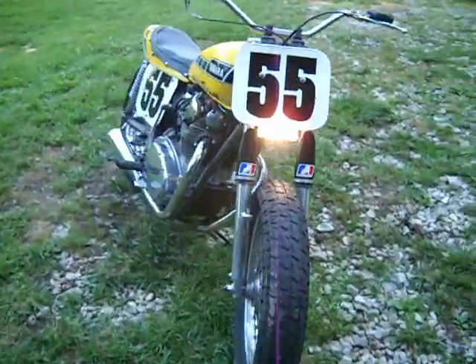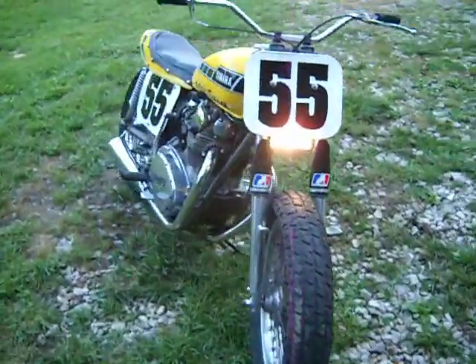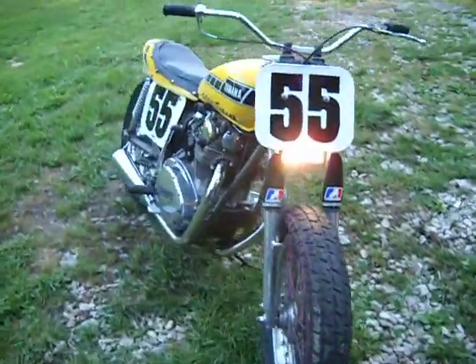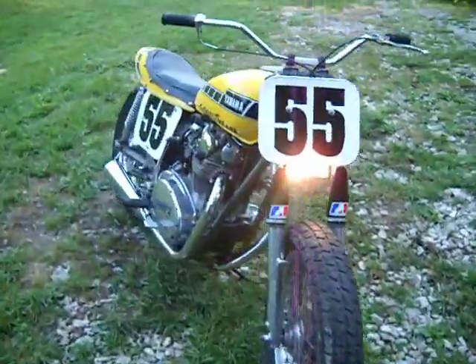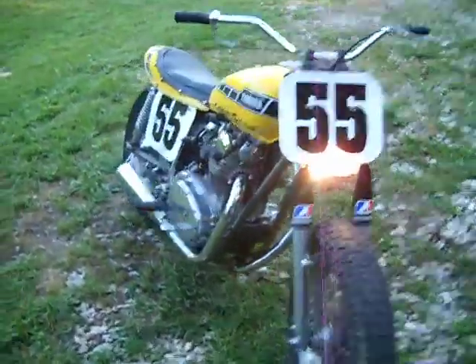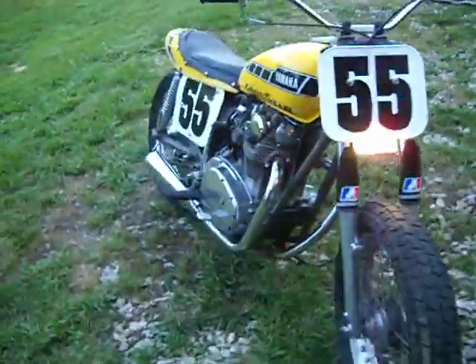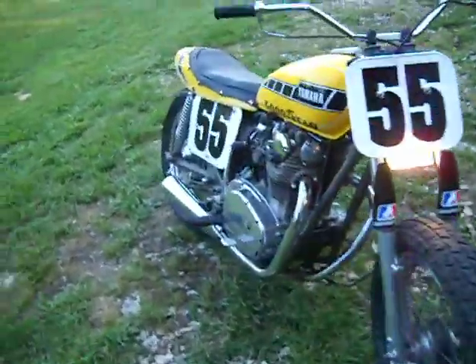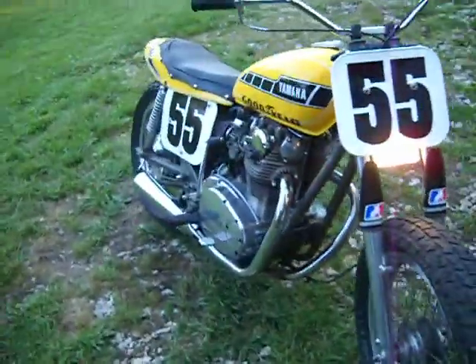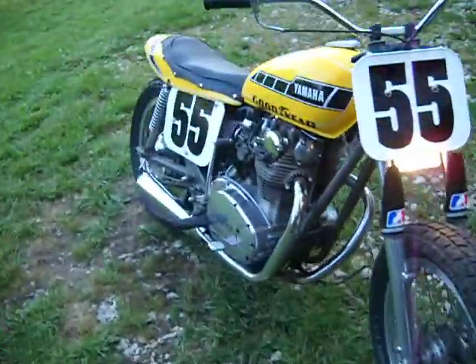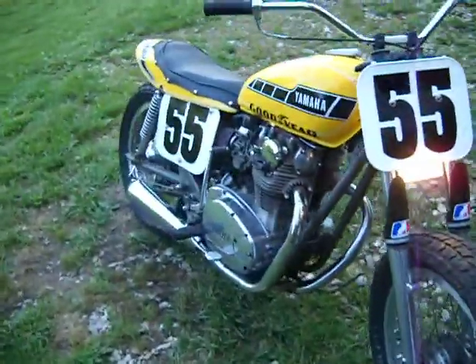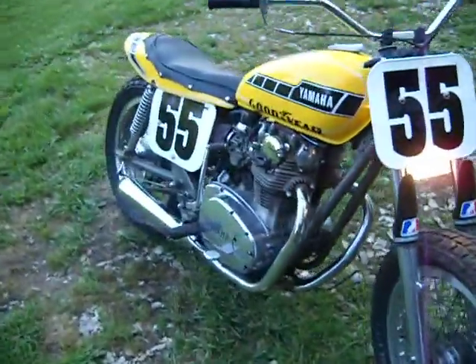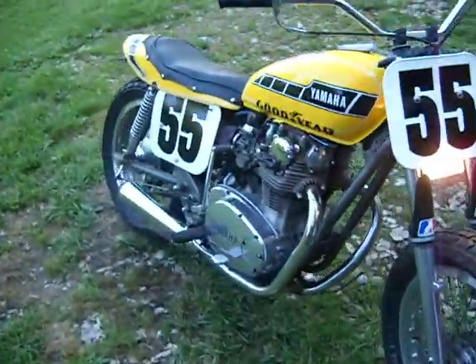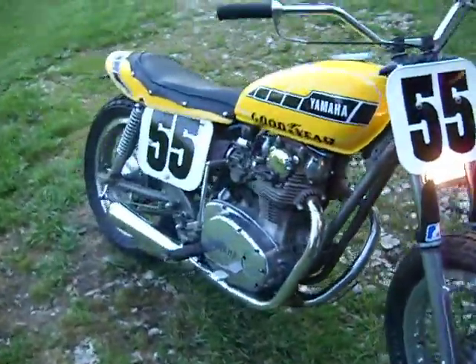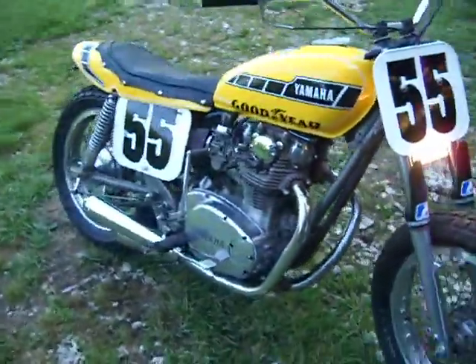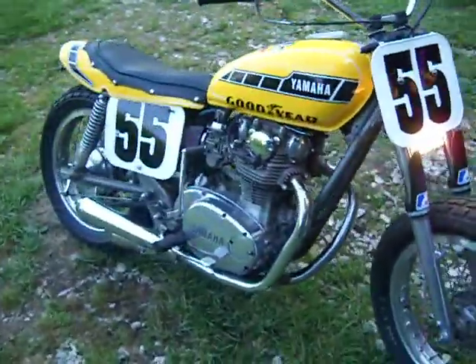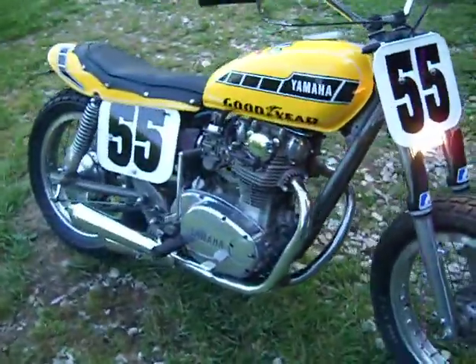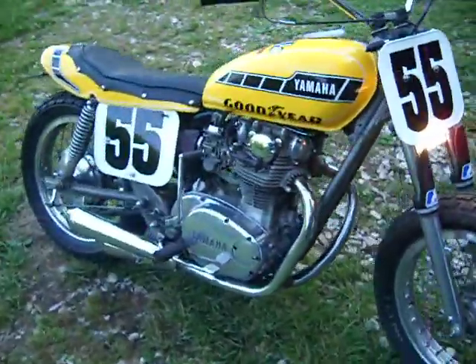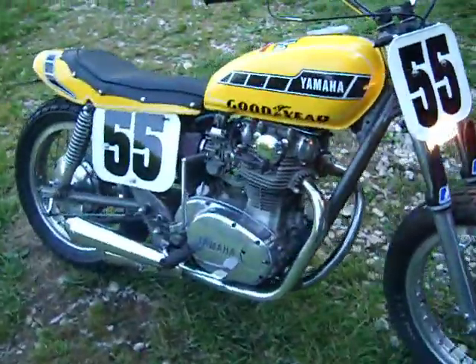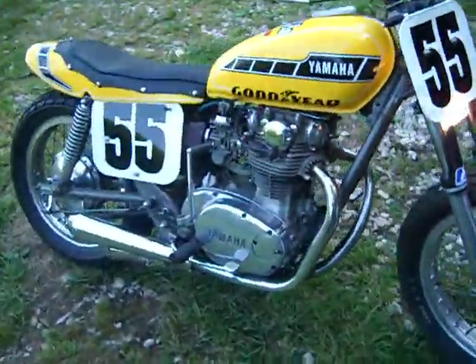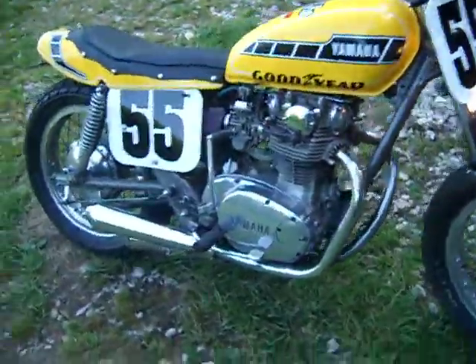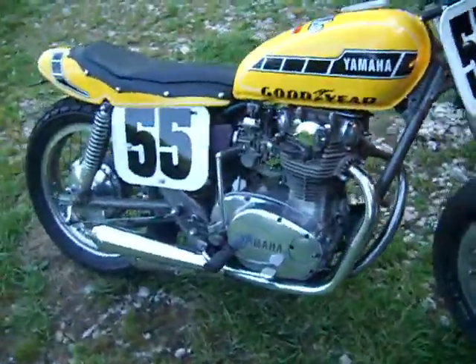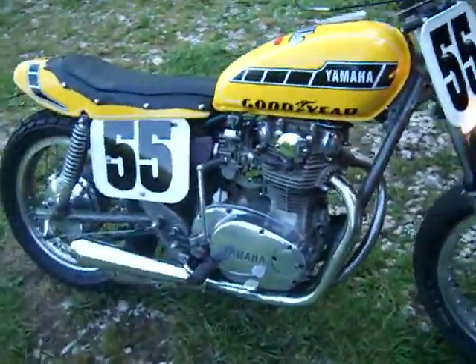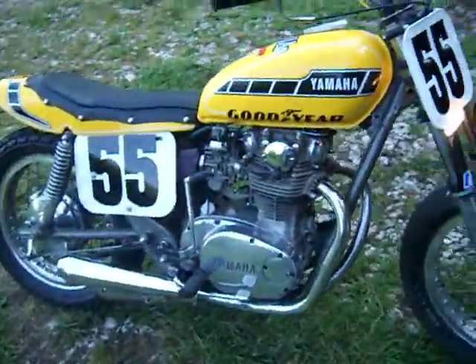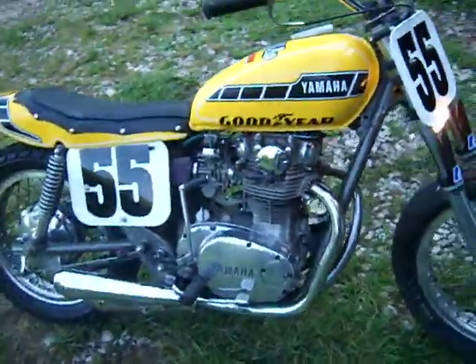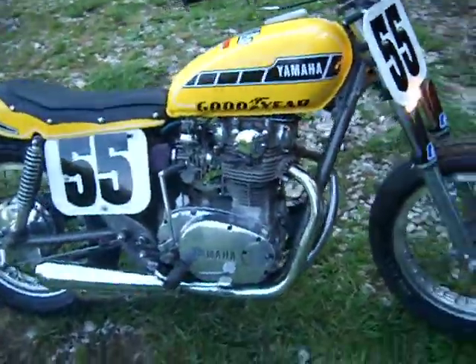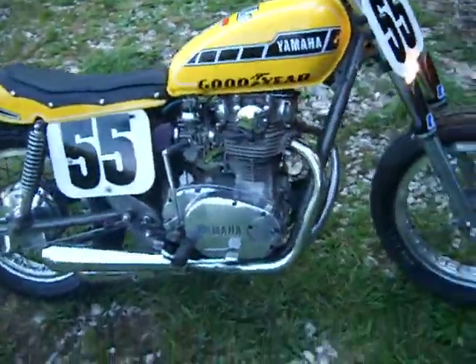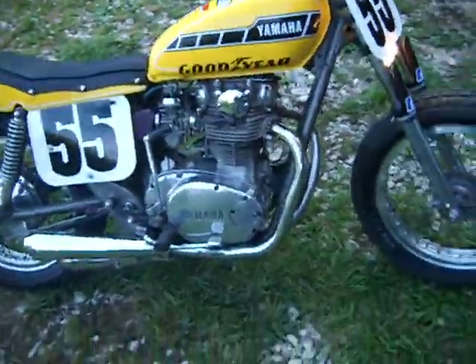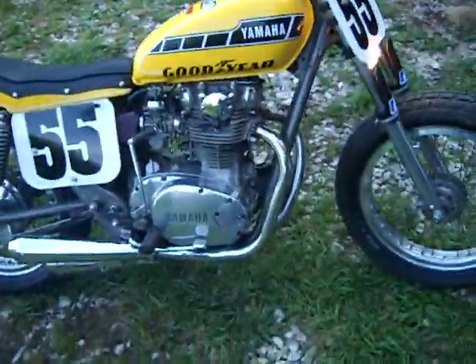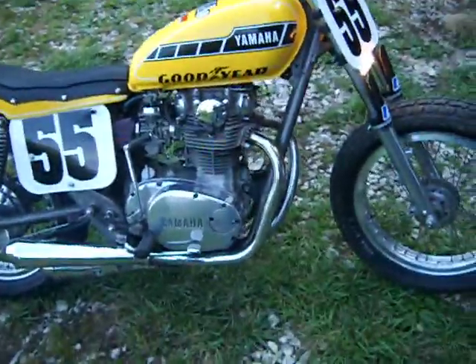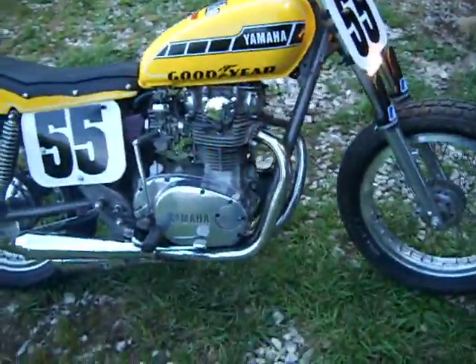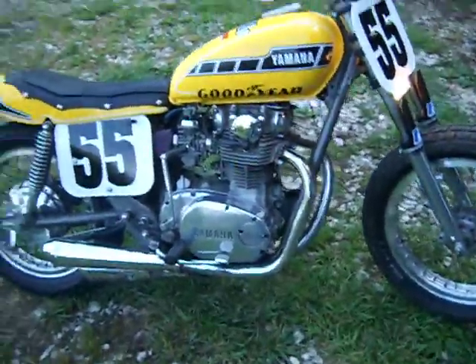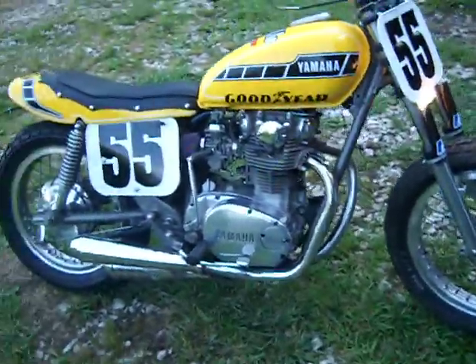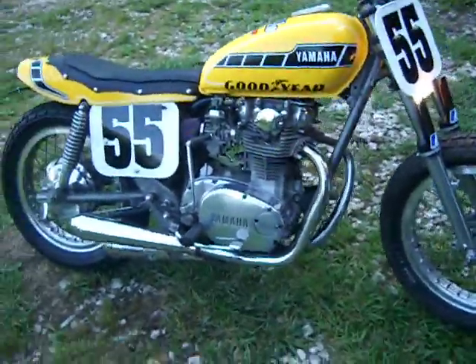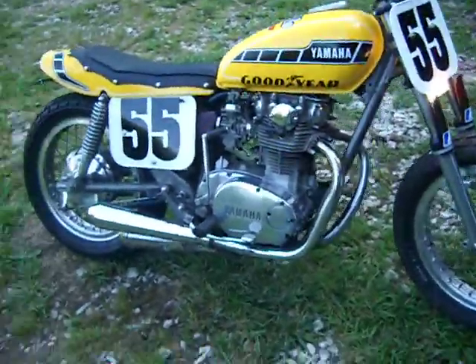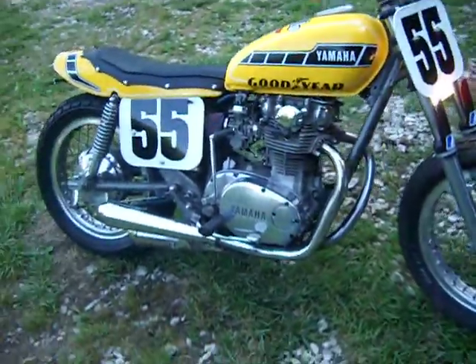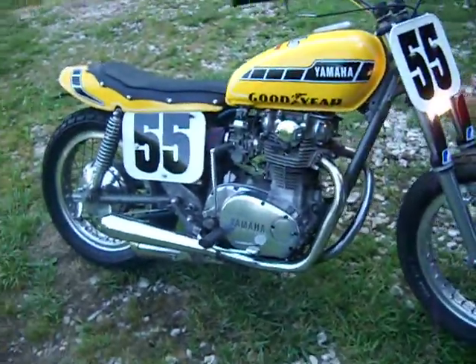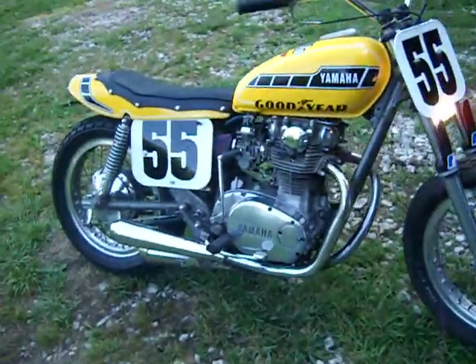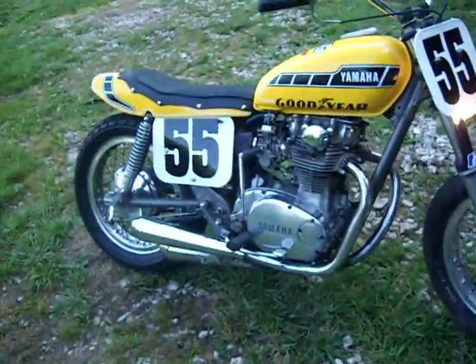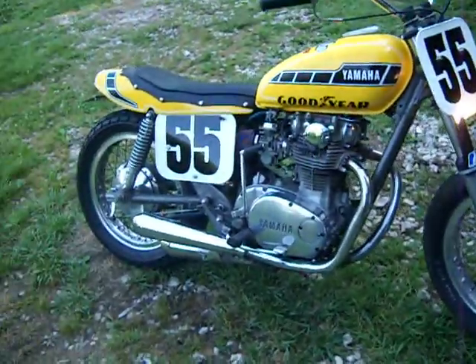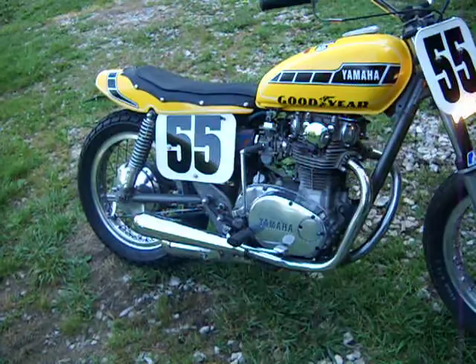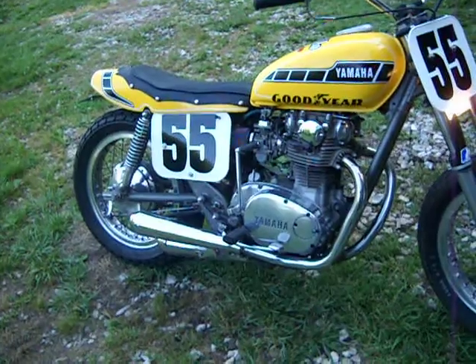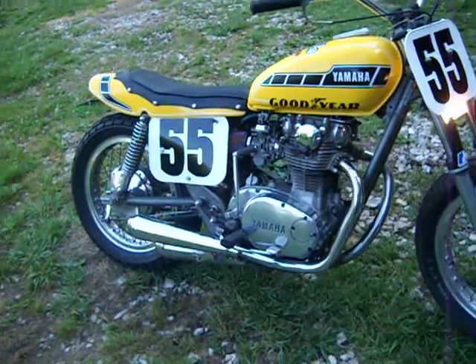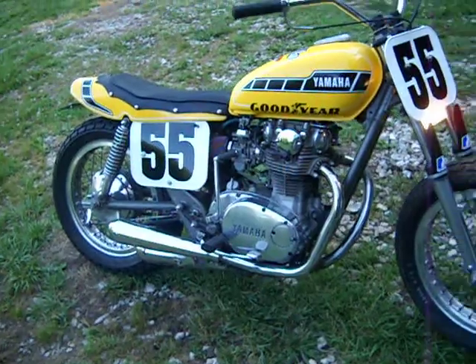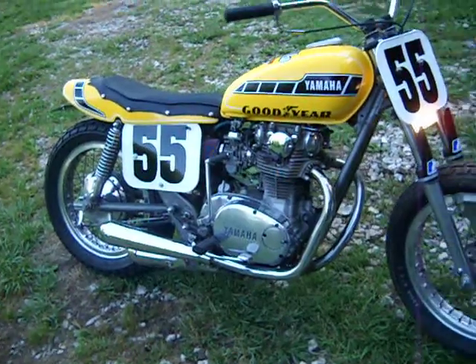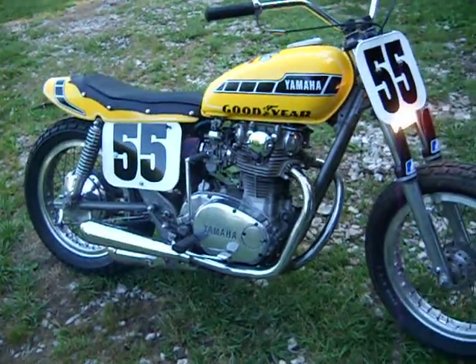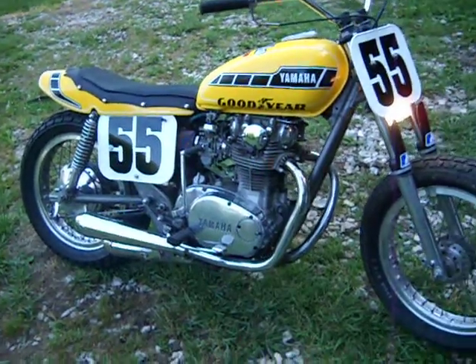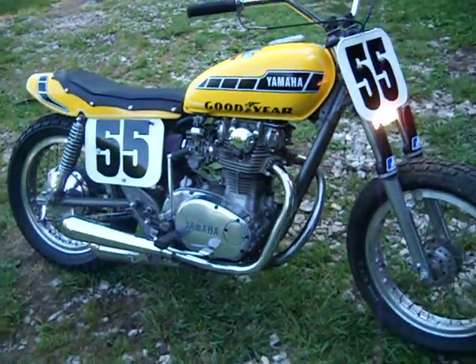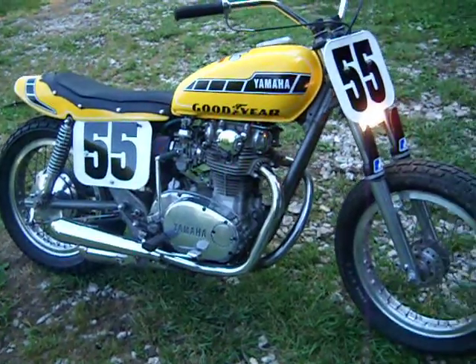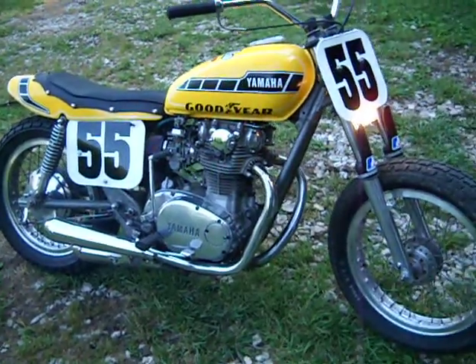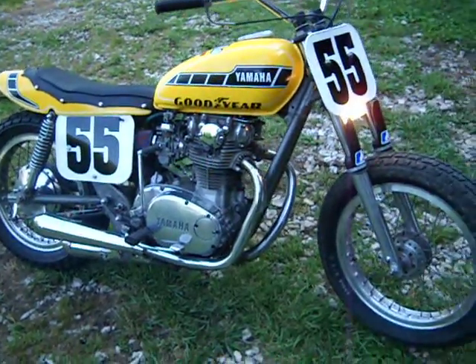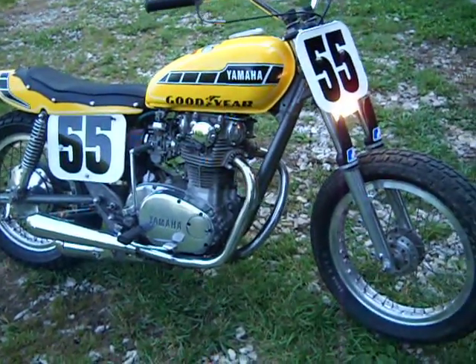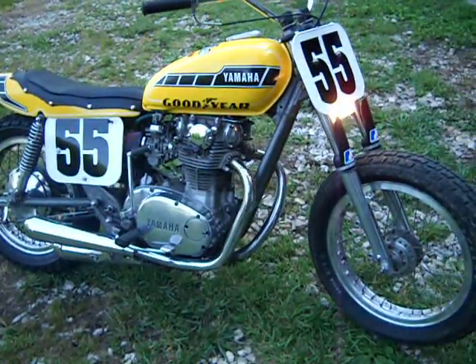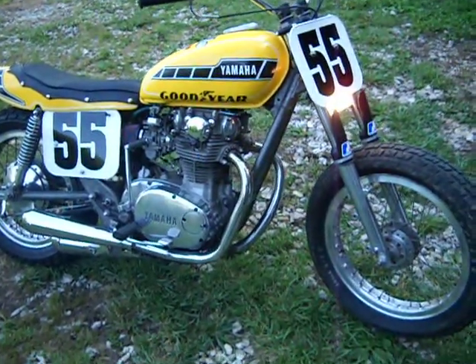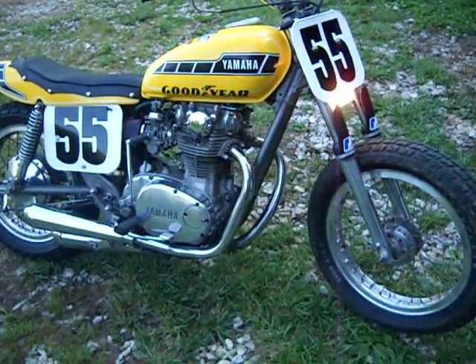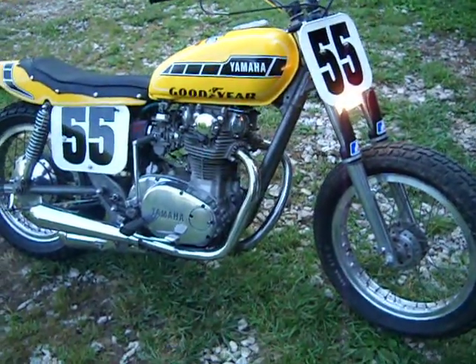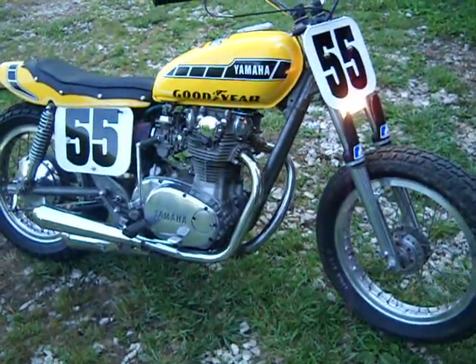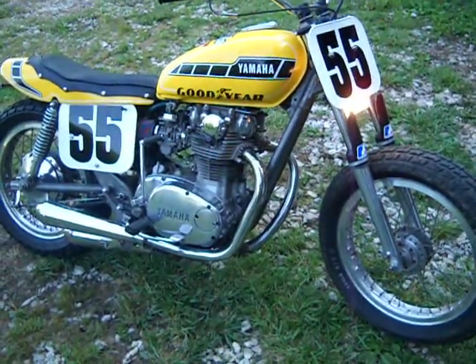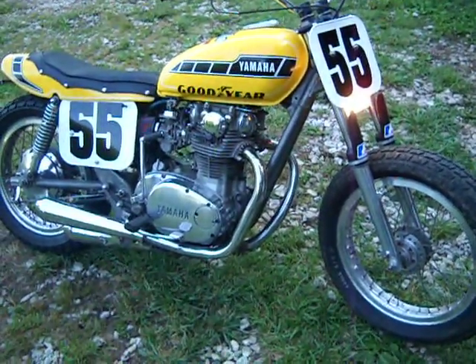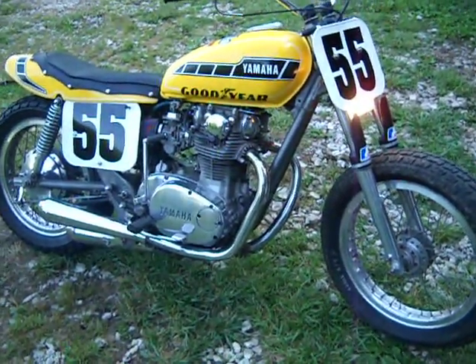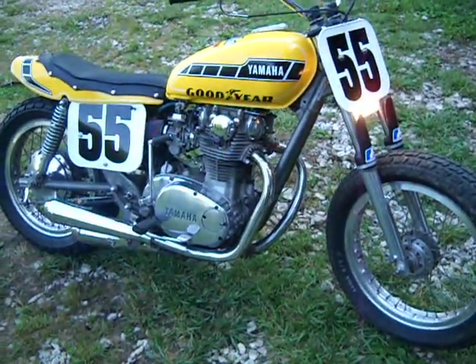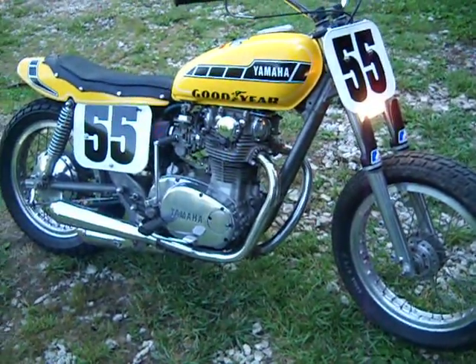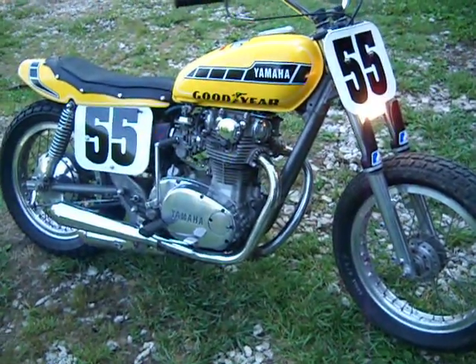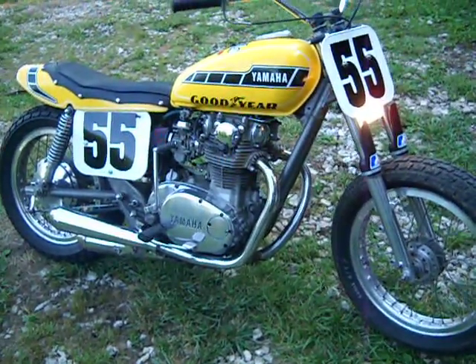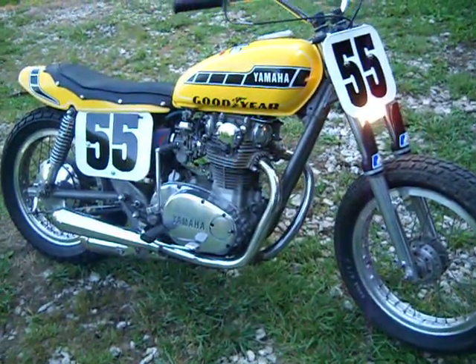There it is. It's fast as hell and it's a lot of fun to ride. Good, dependable old bike. Thanks for watching.